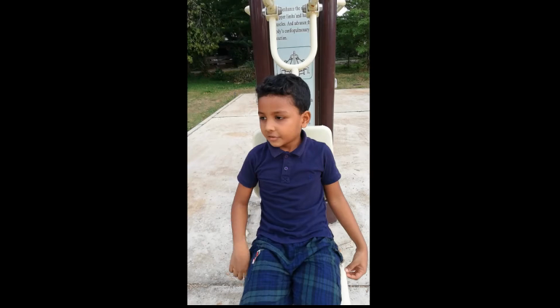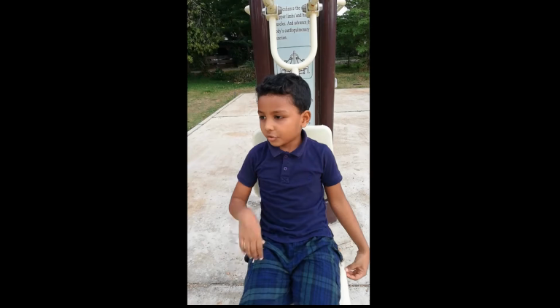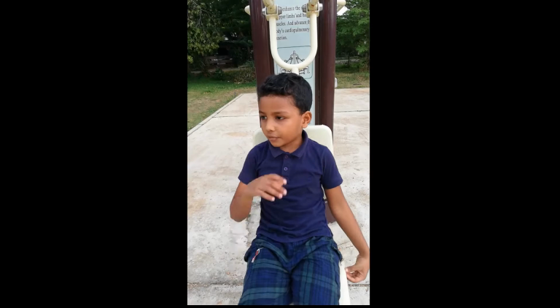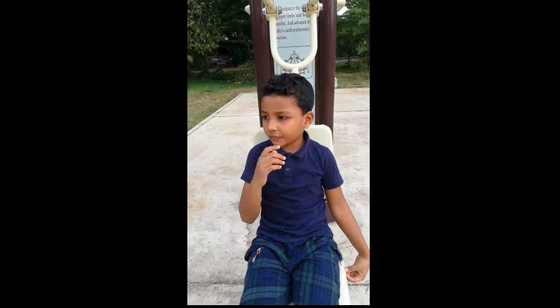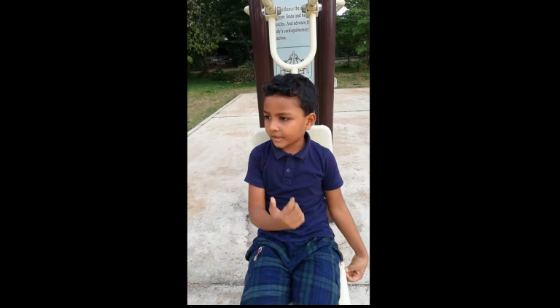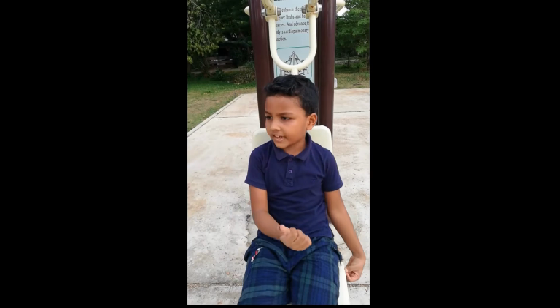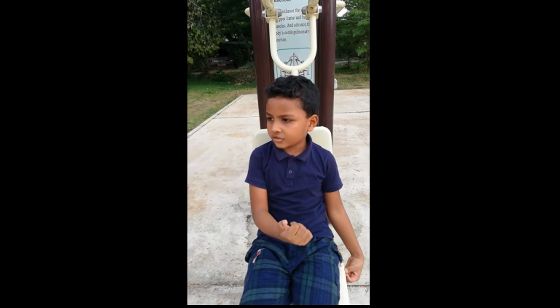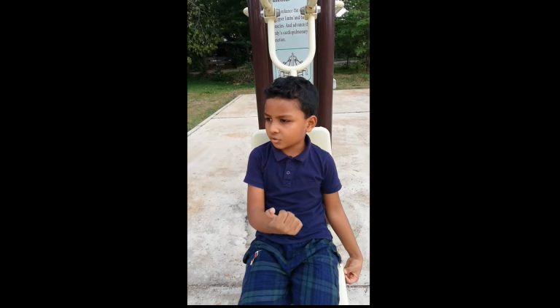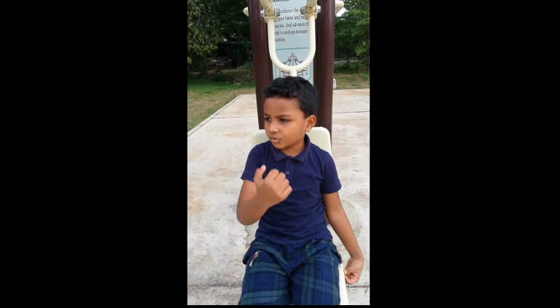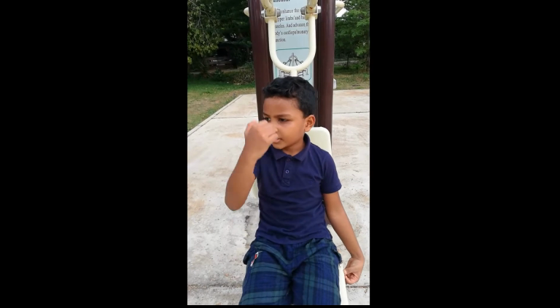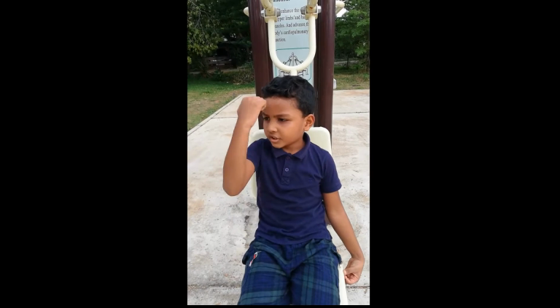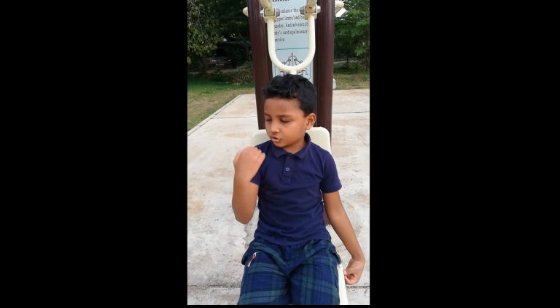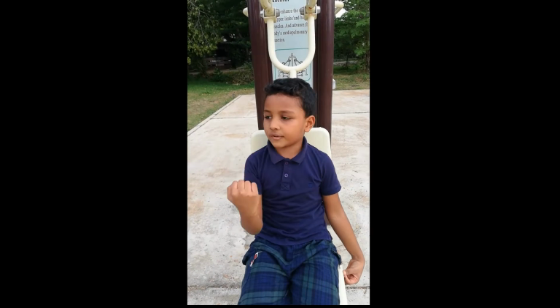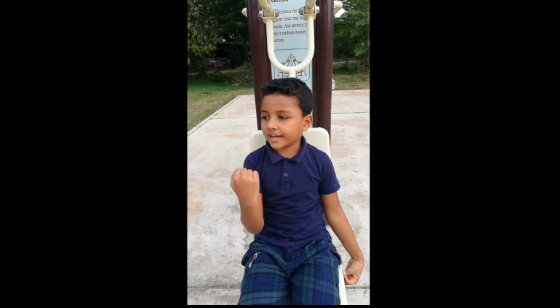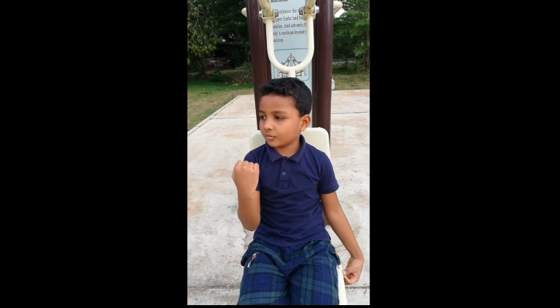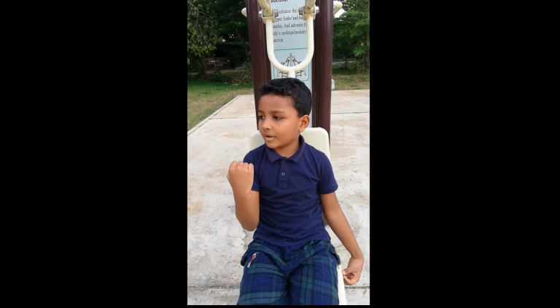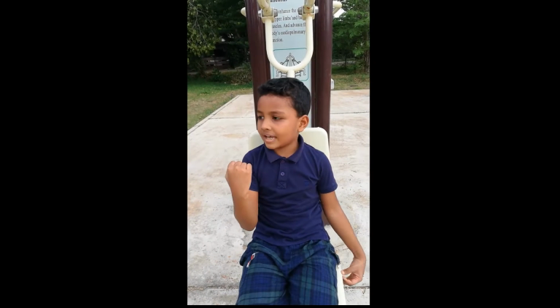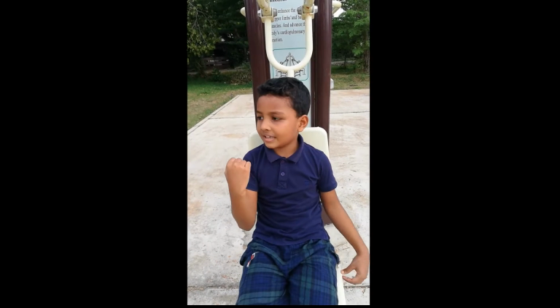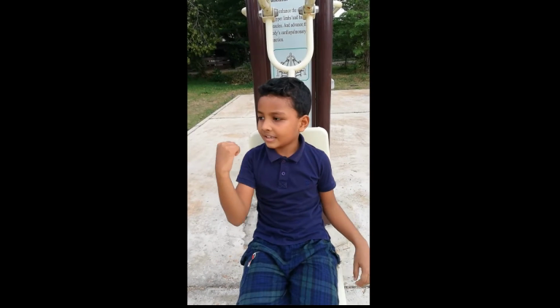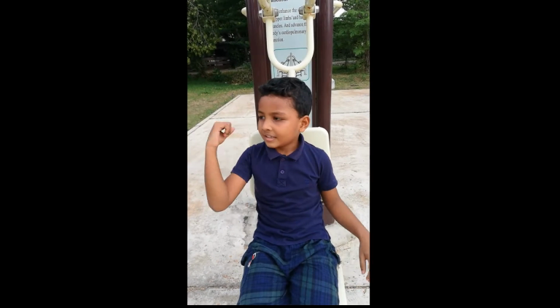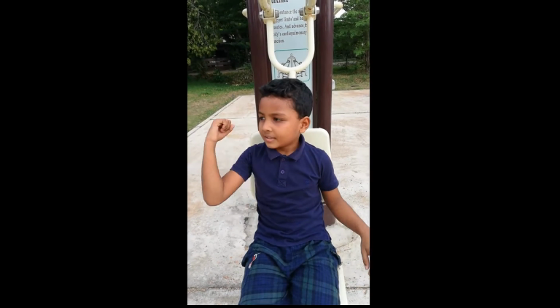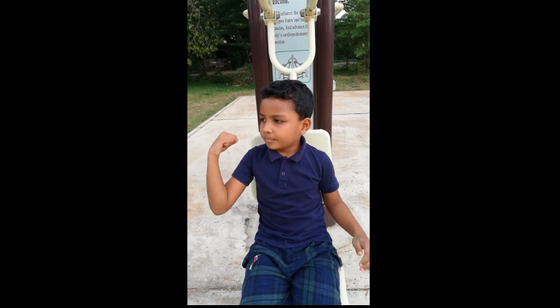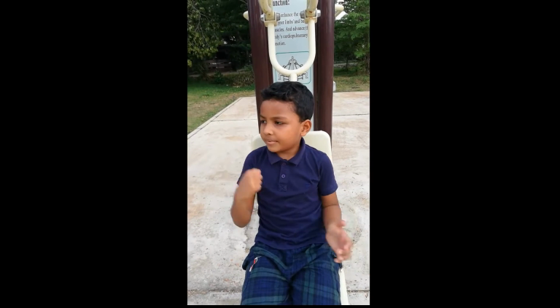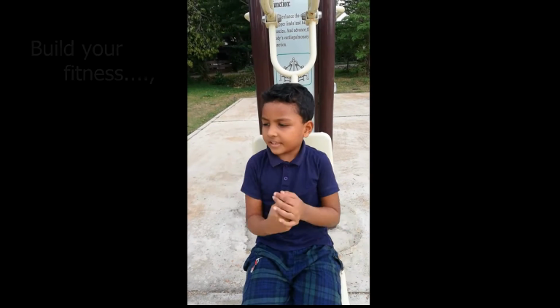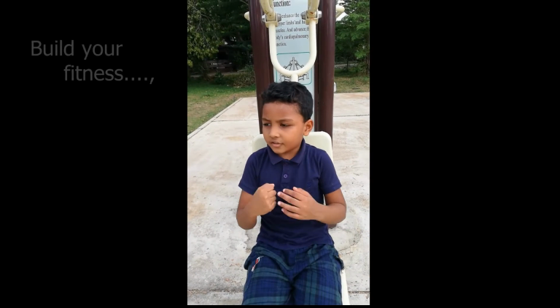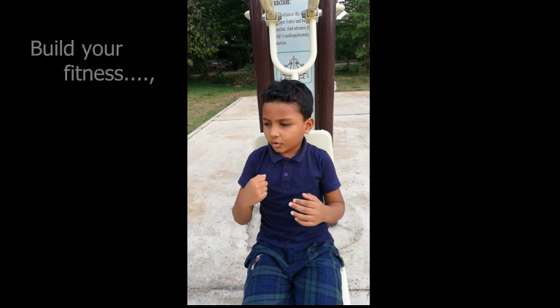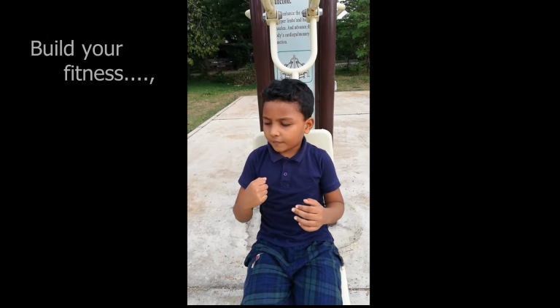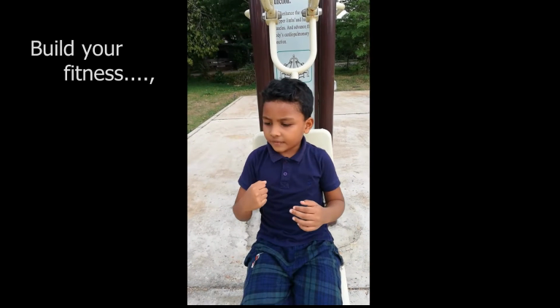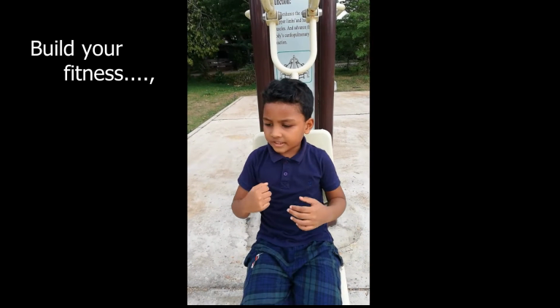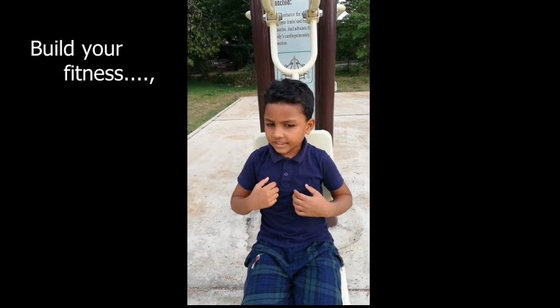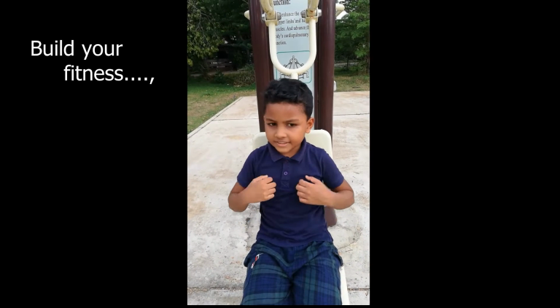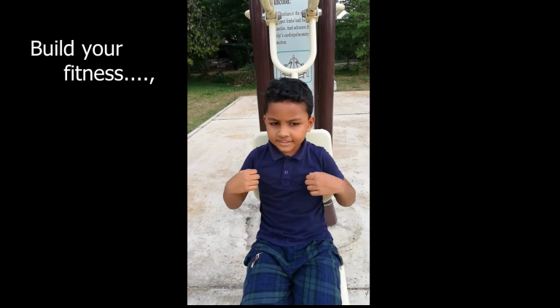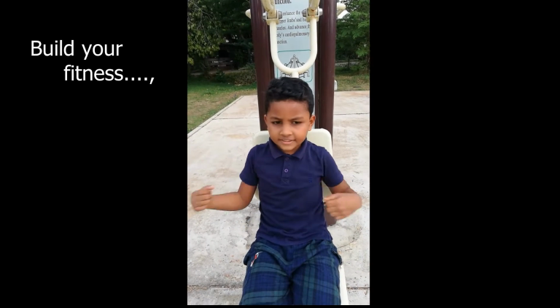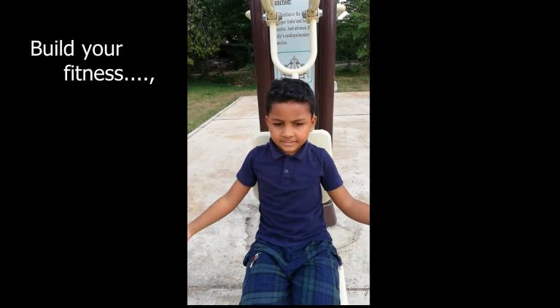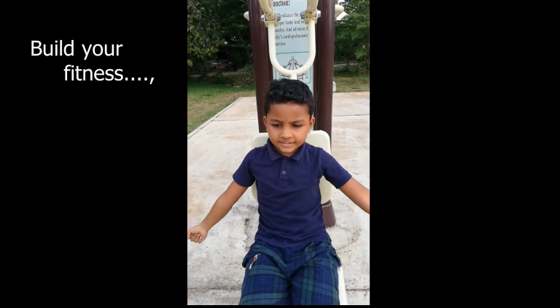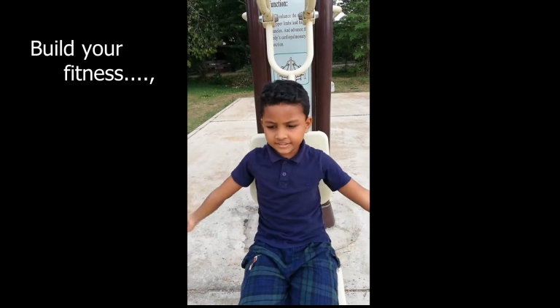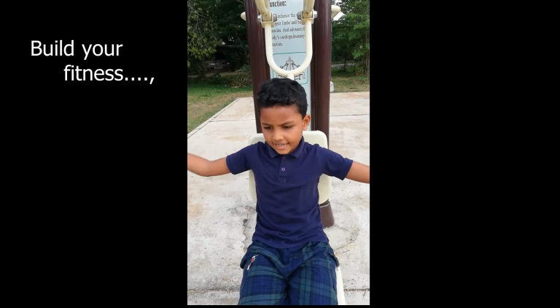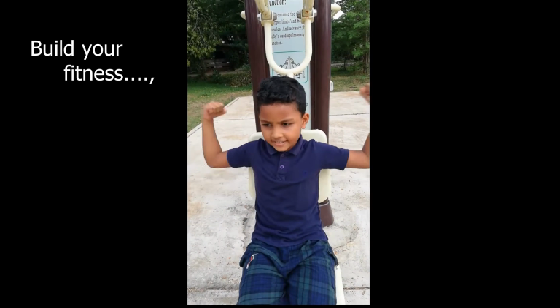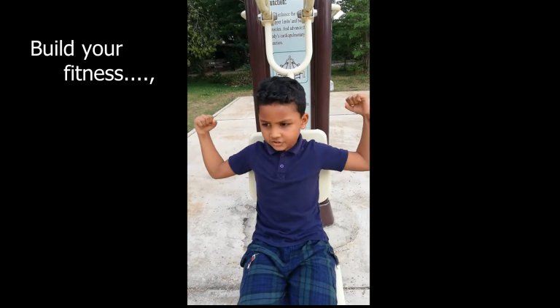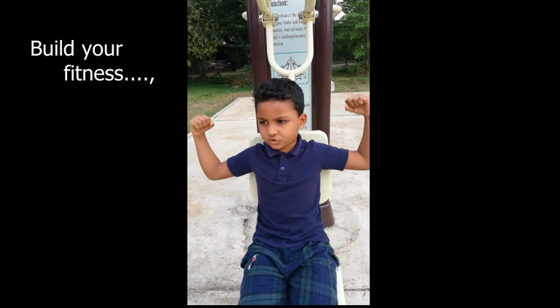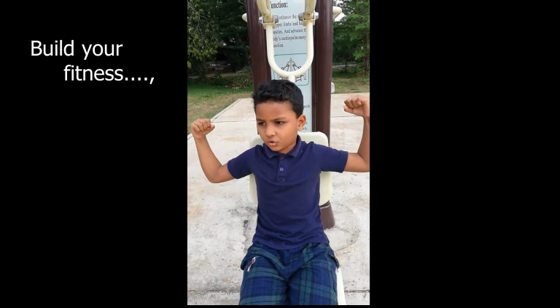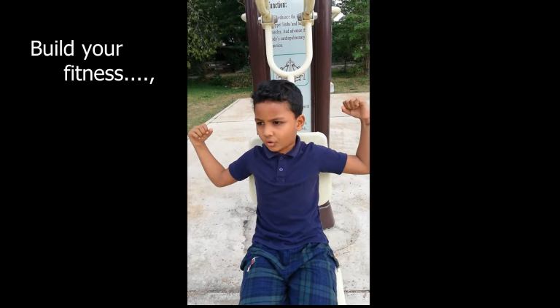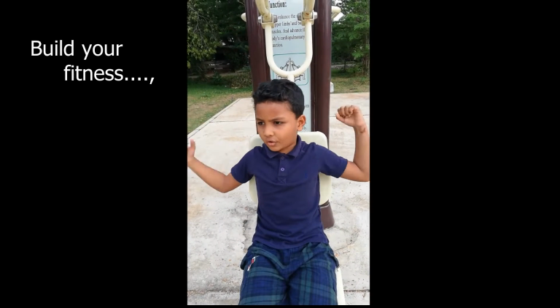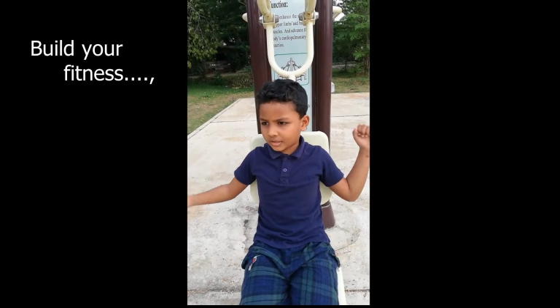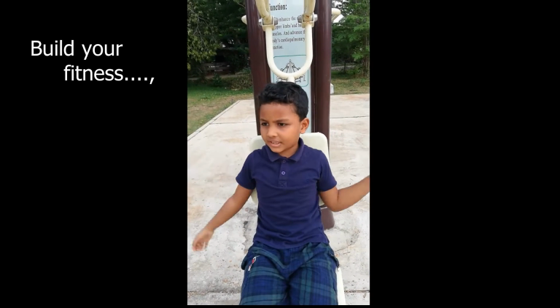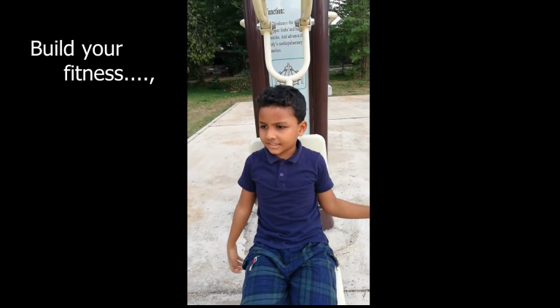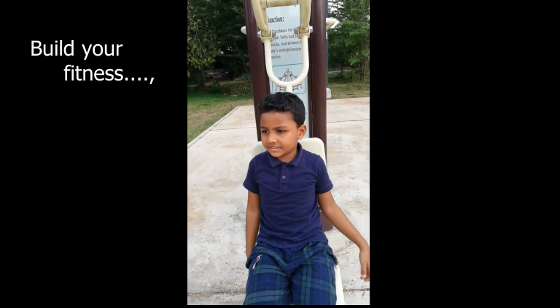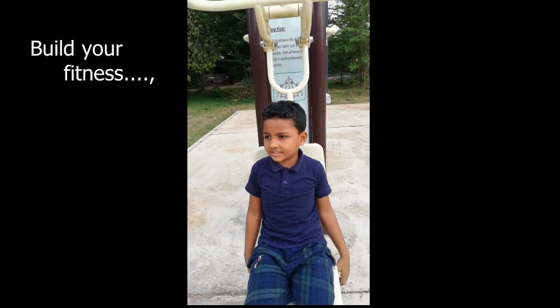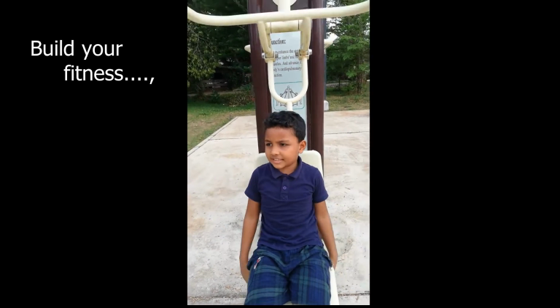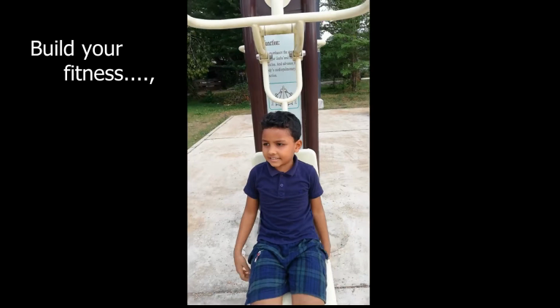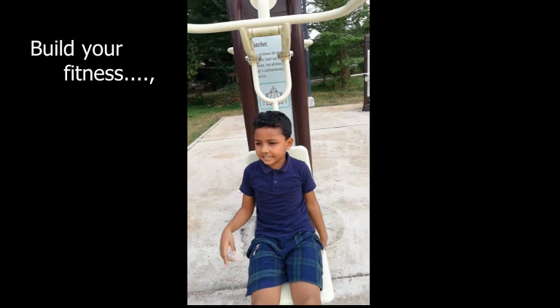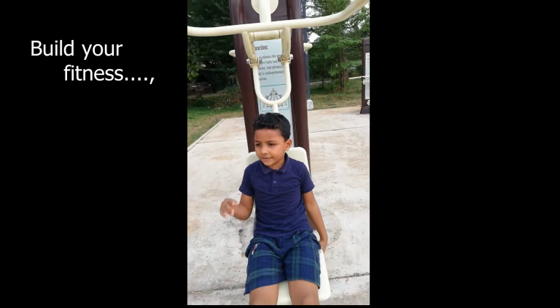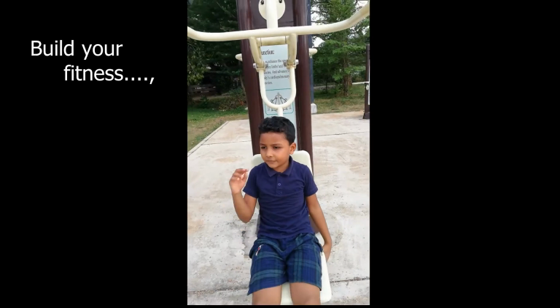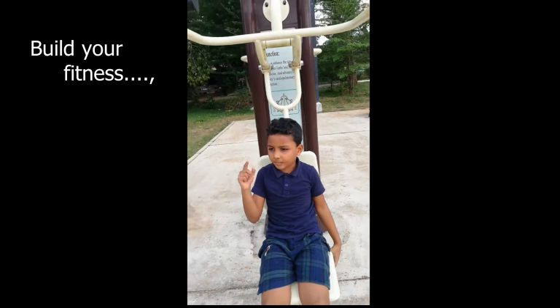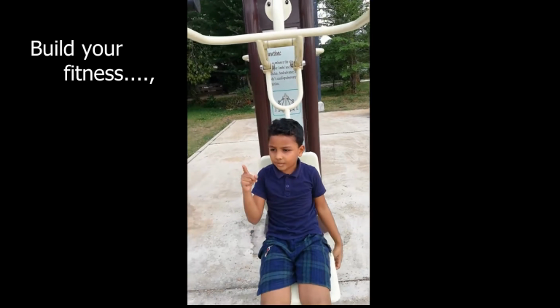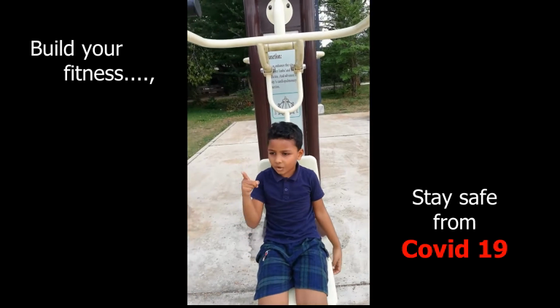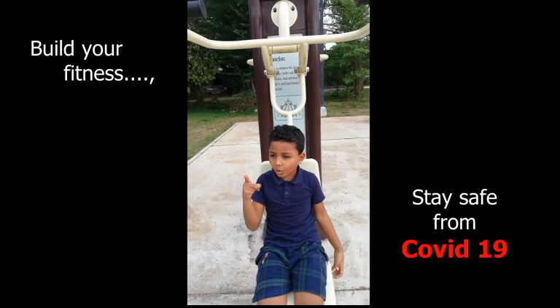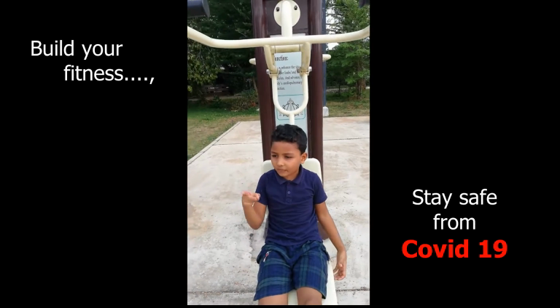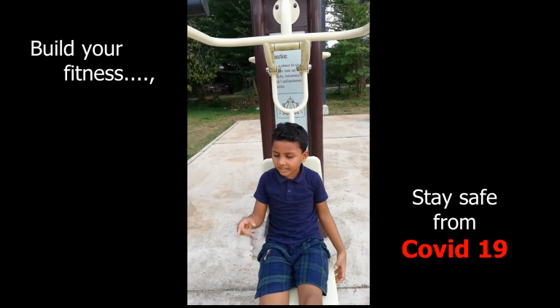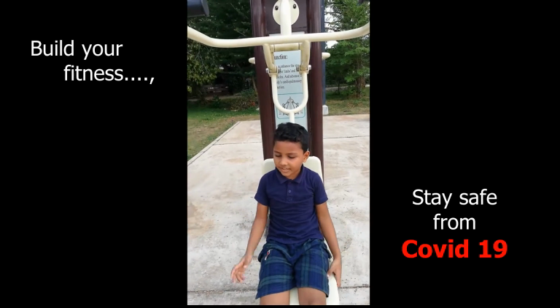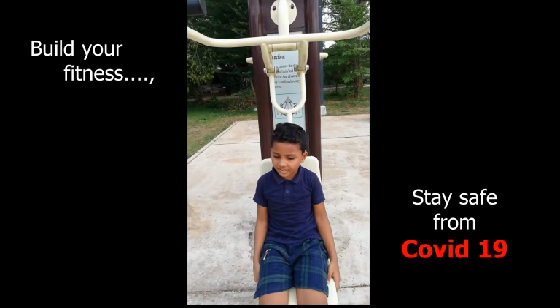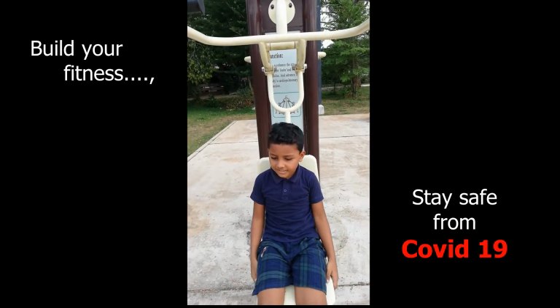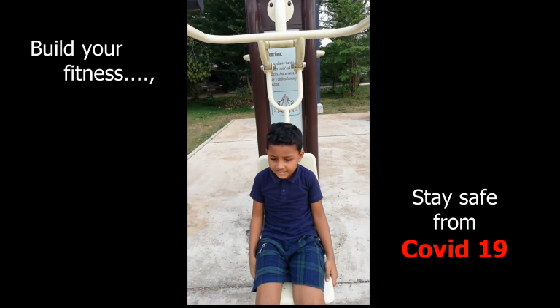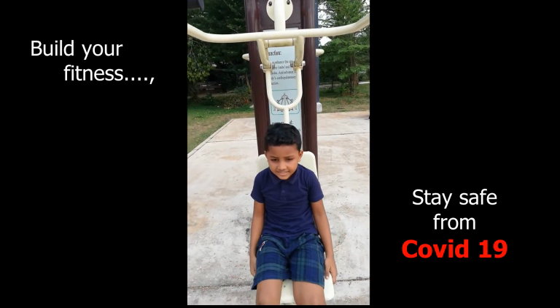Don't forget to train well, build your fitness, stay strong, stay safe from the COVID-19.